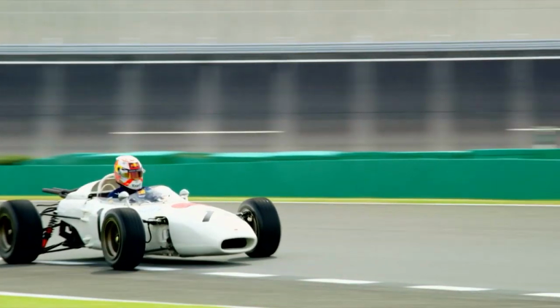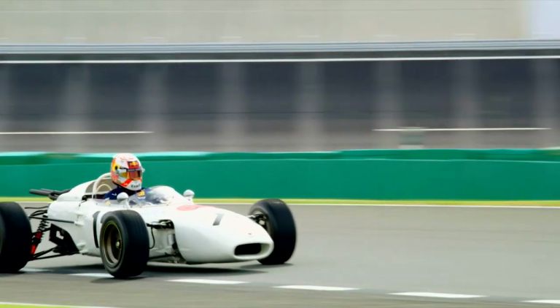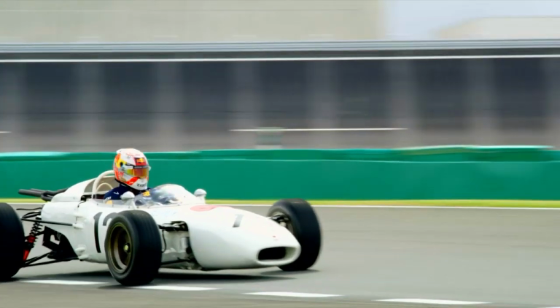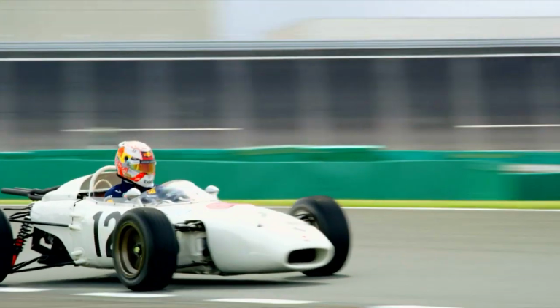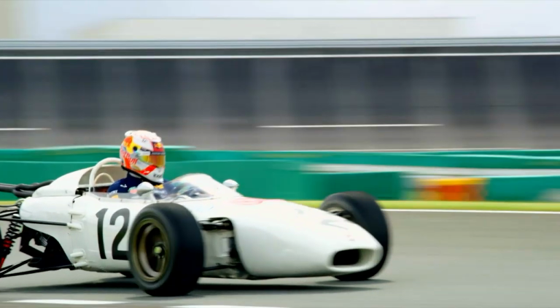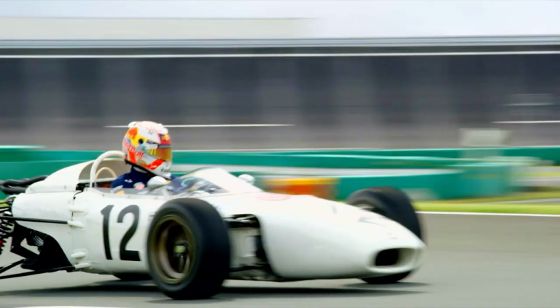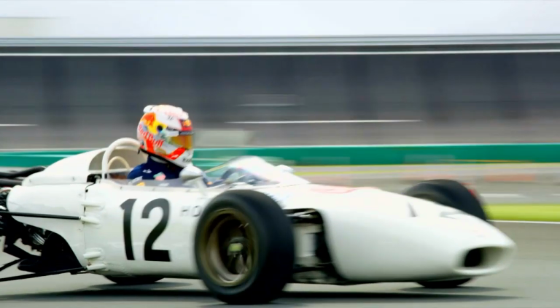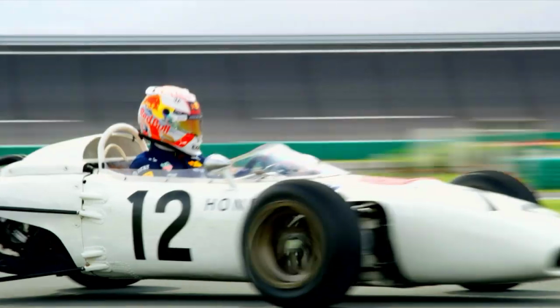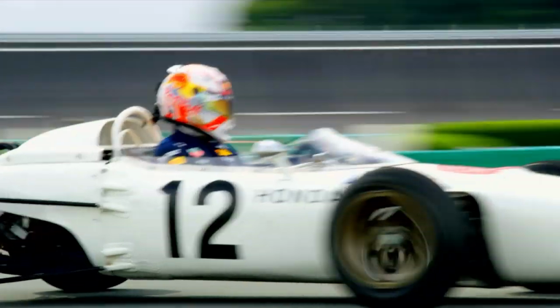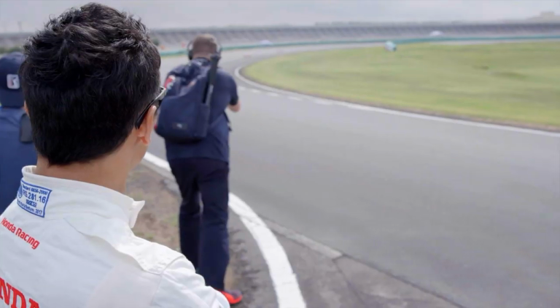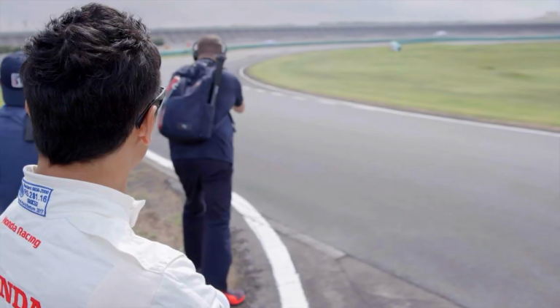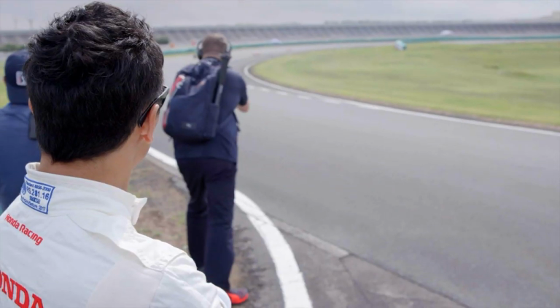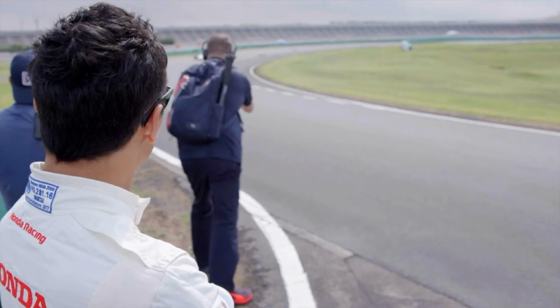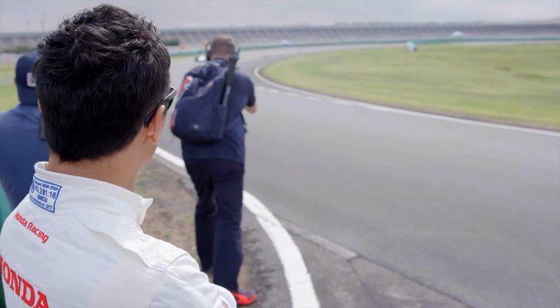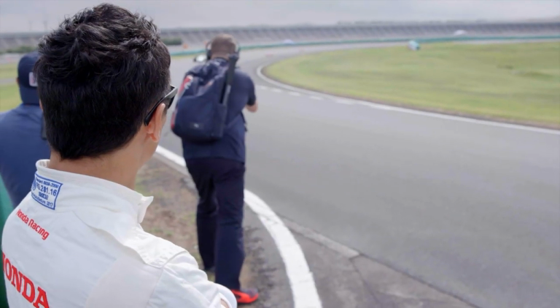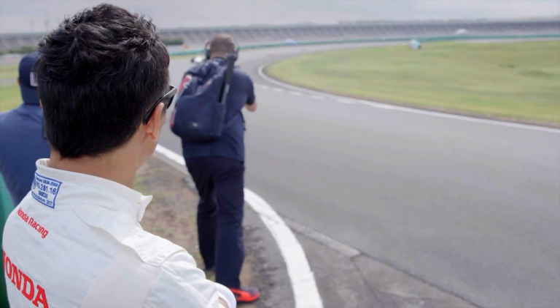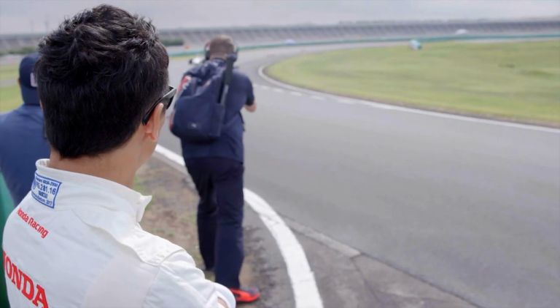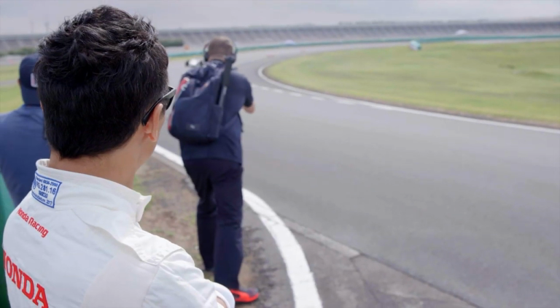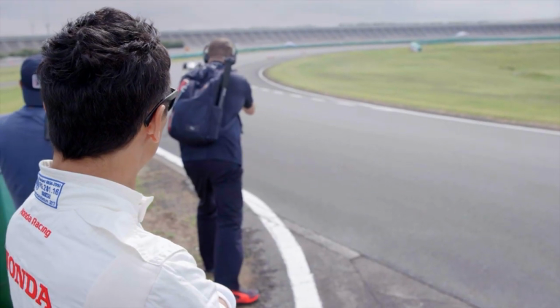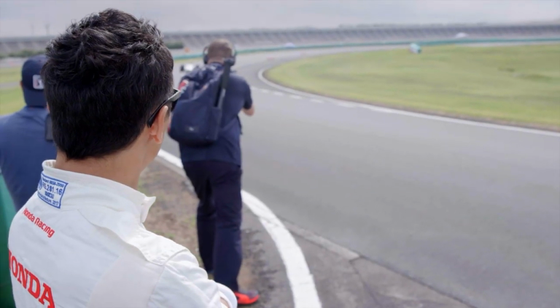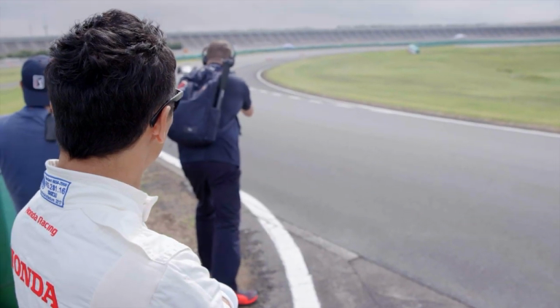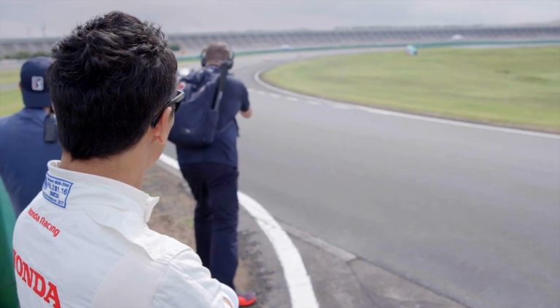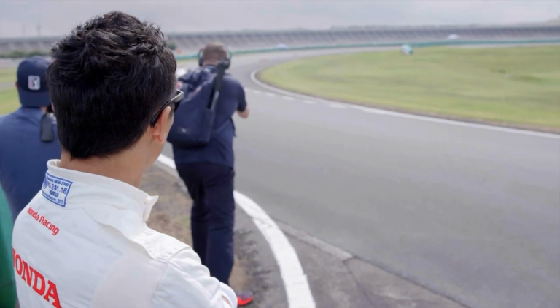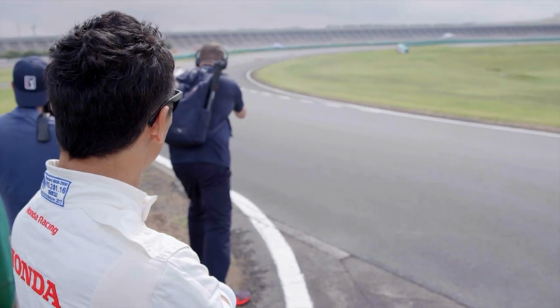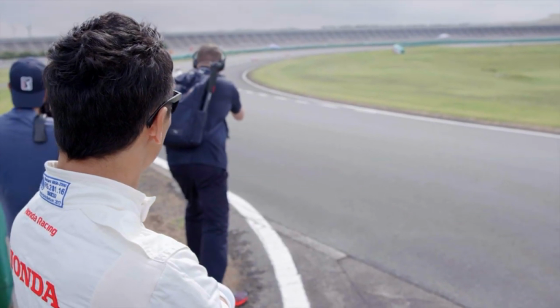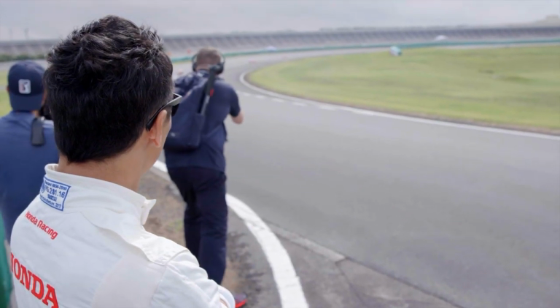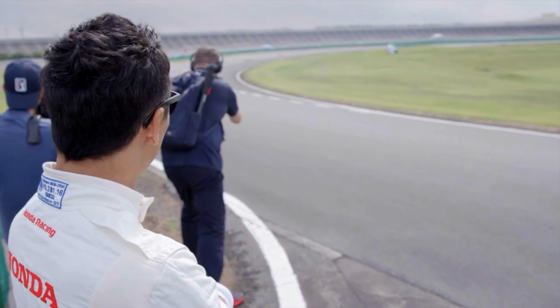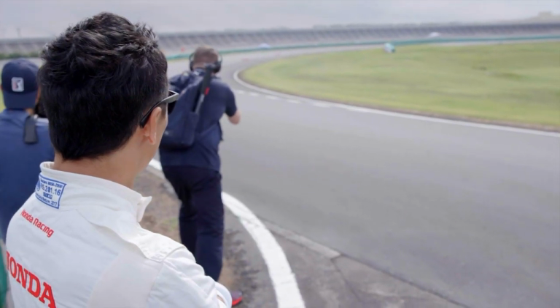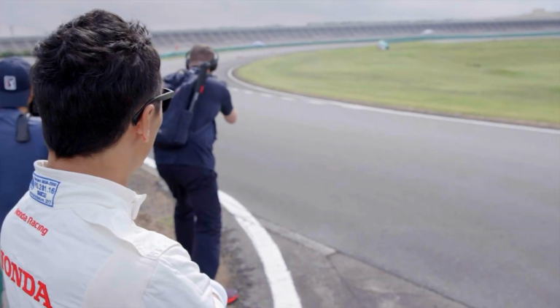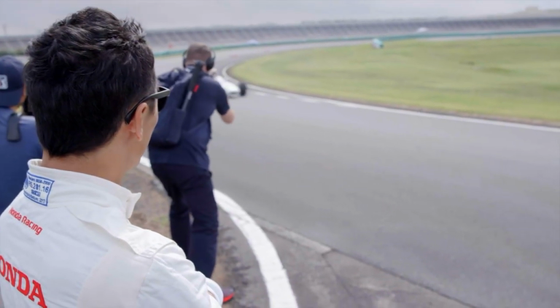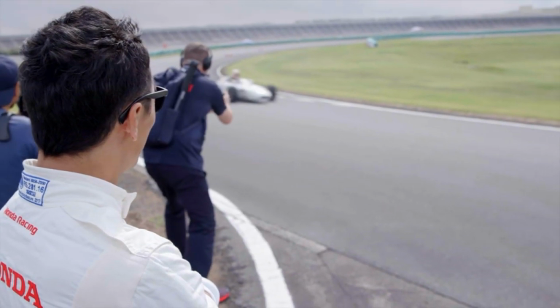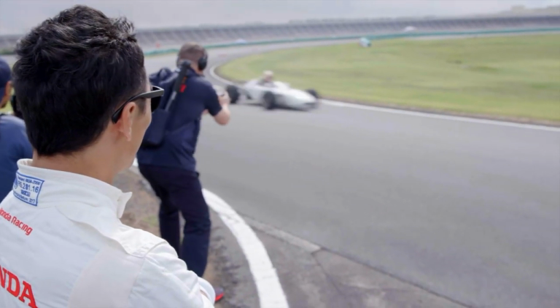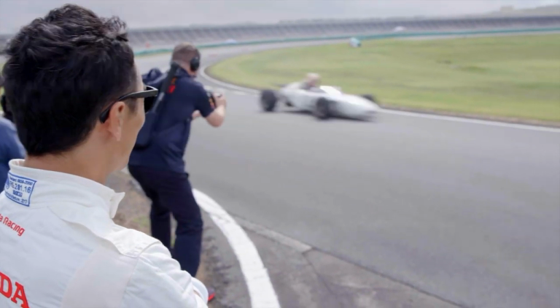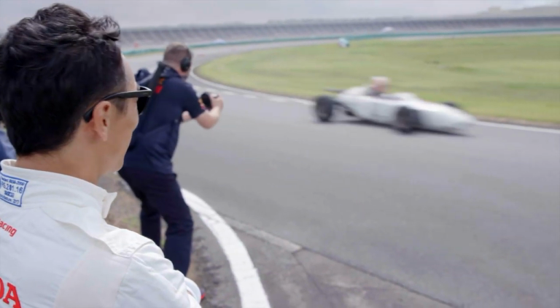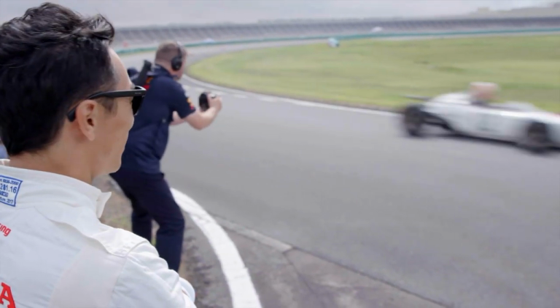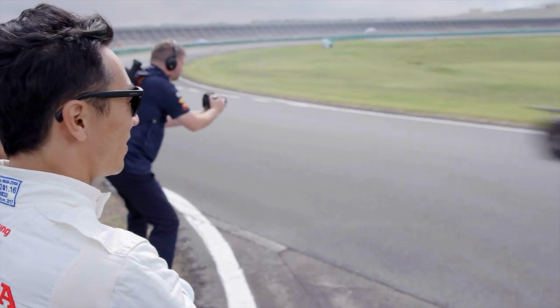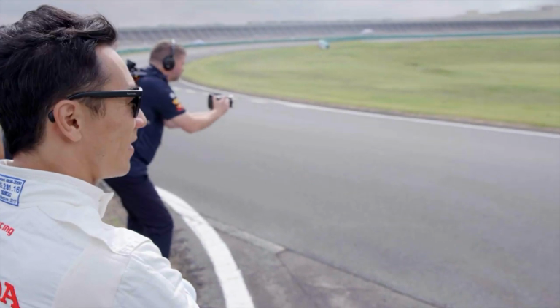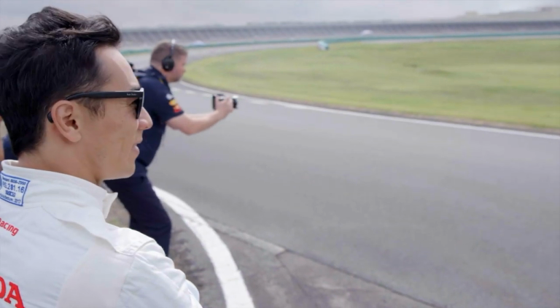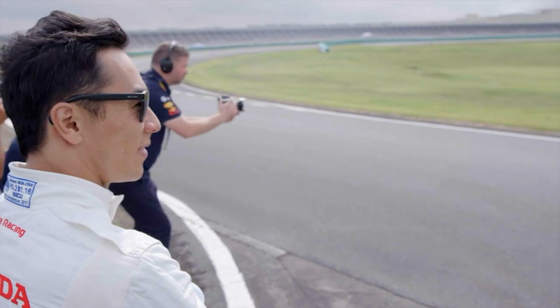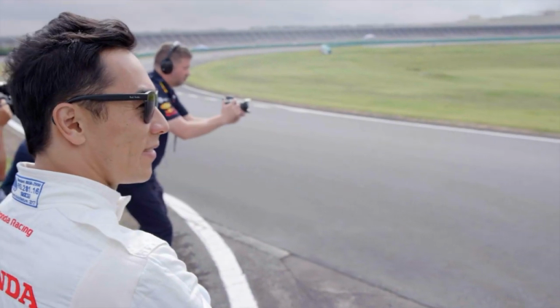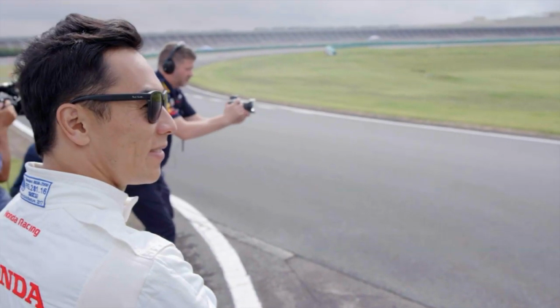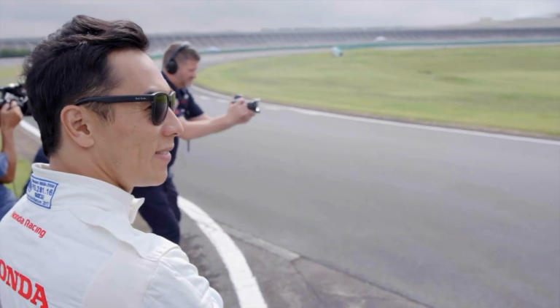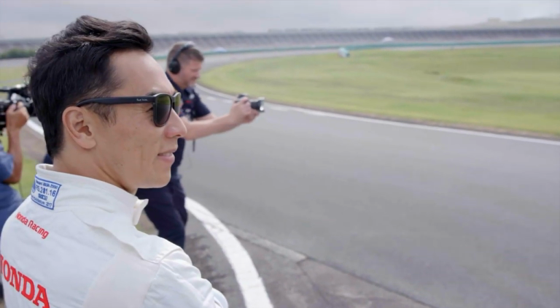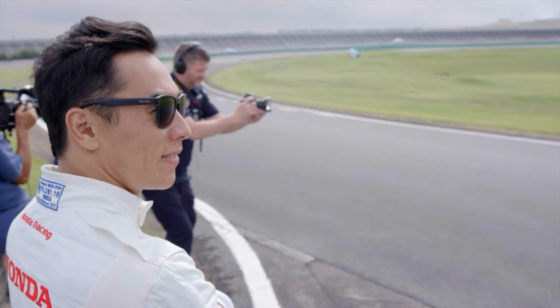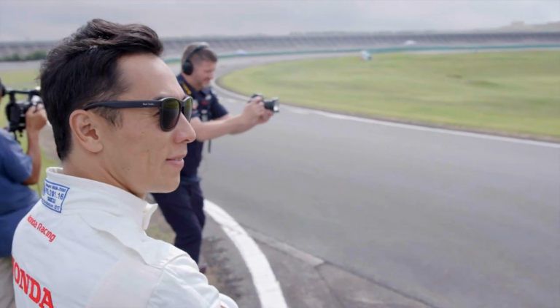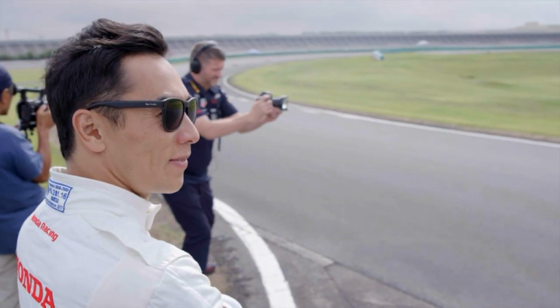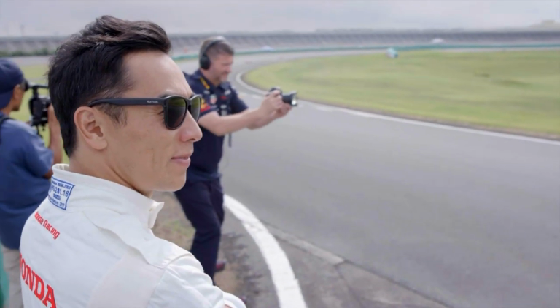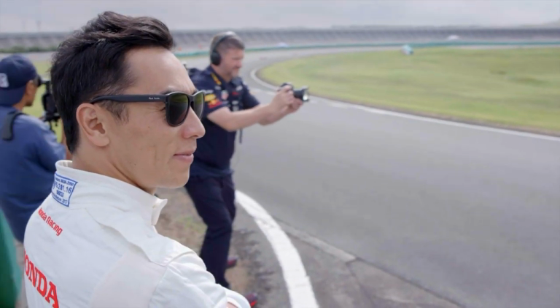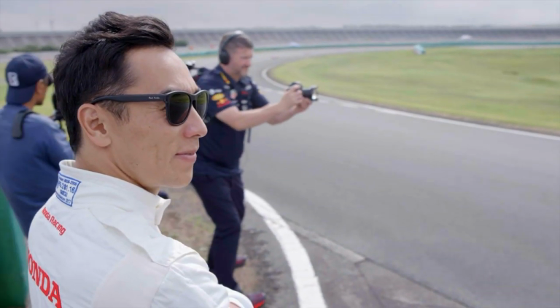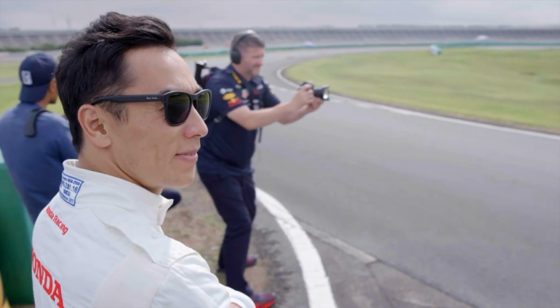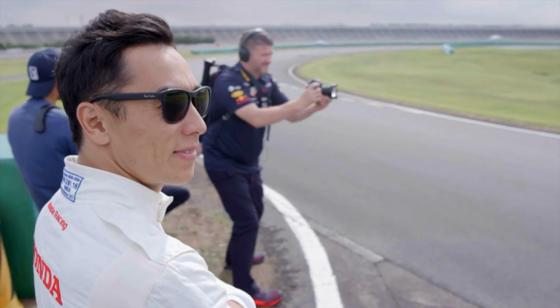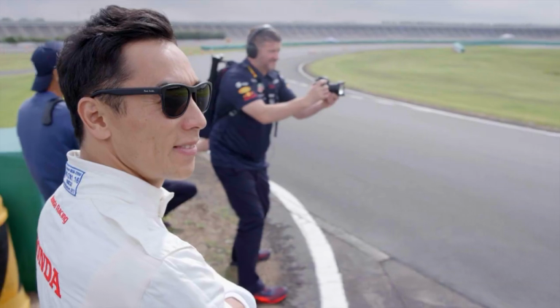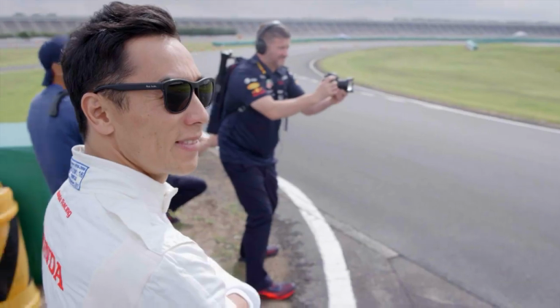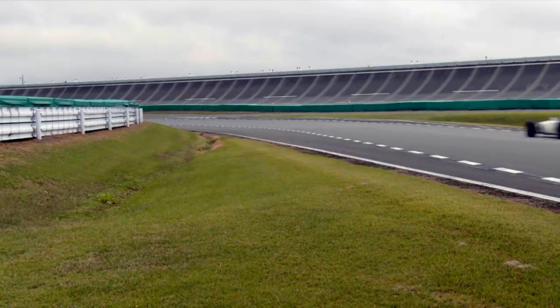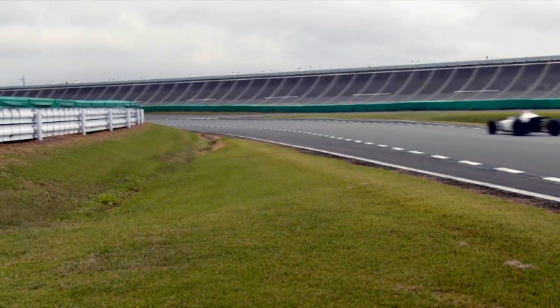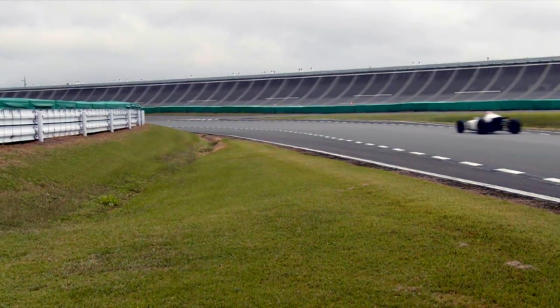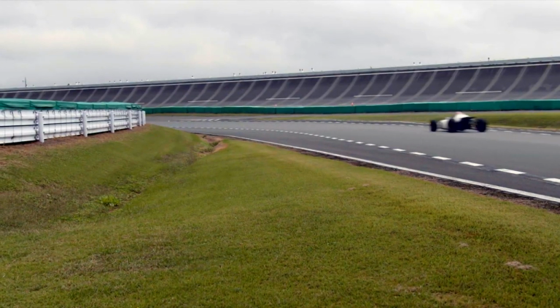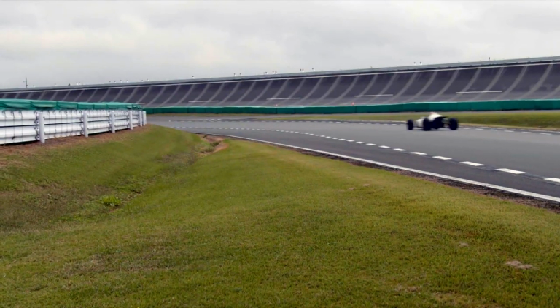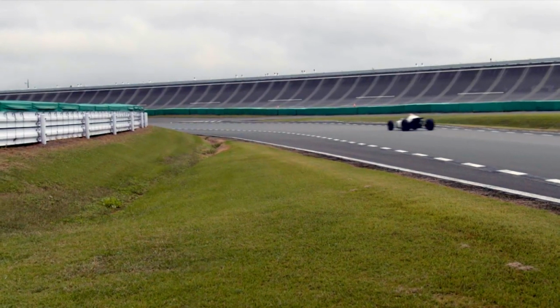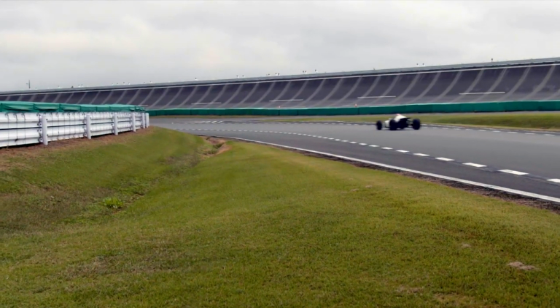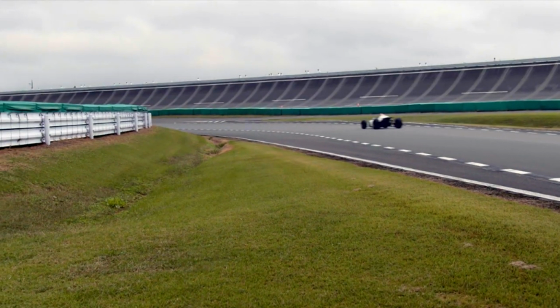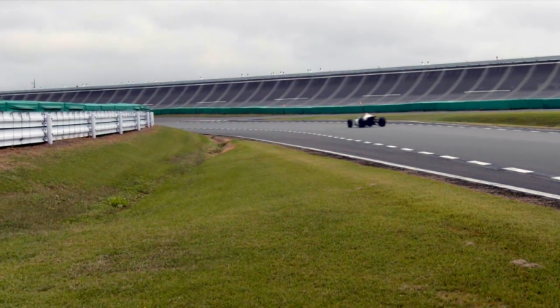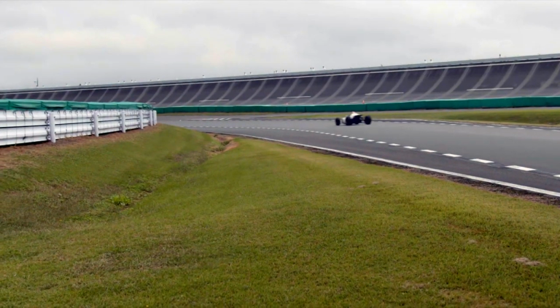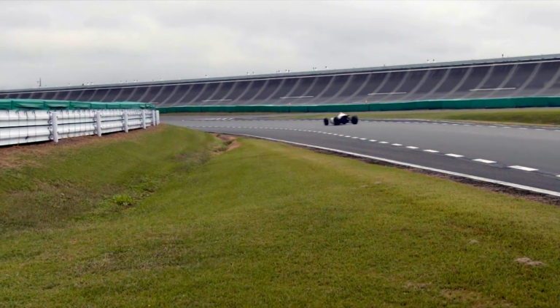Watching on as Verstappen turned laps in the historic machine was Honda's former F1 driver and Indy 500 winner, Takuma Sato.